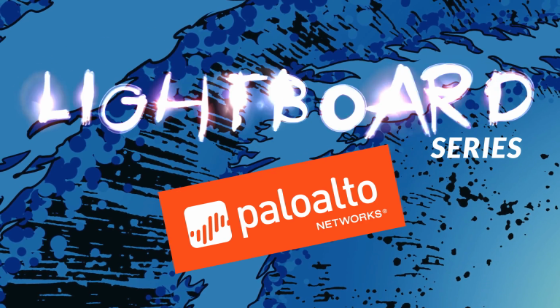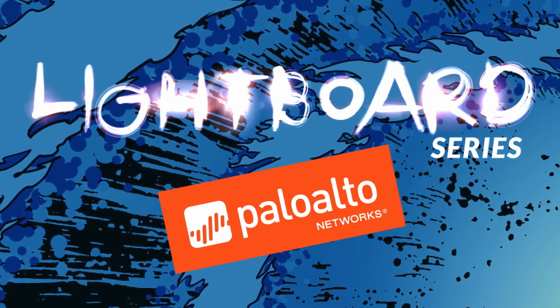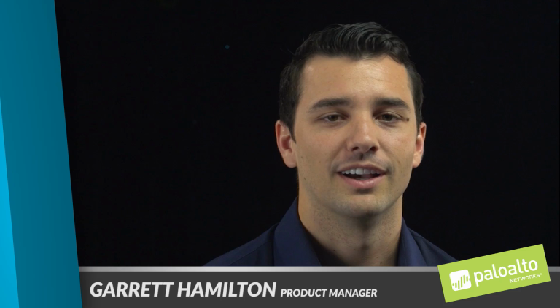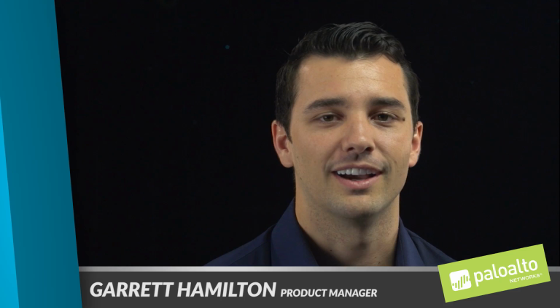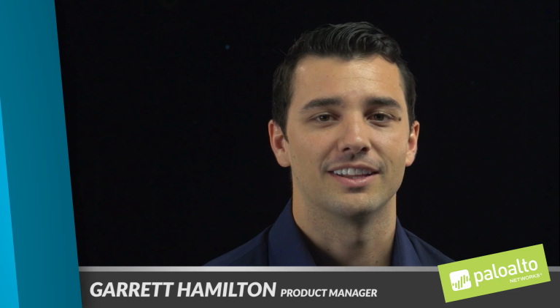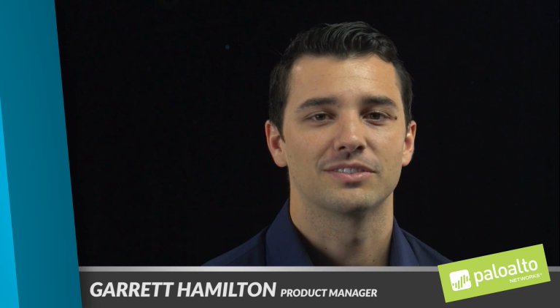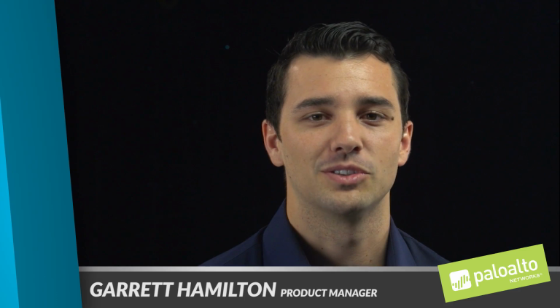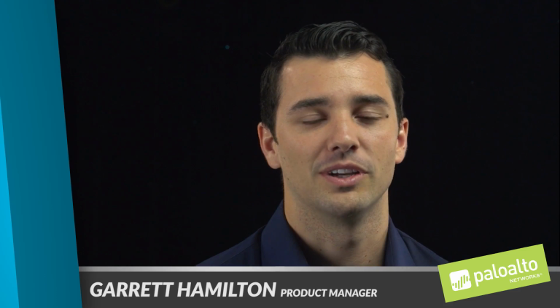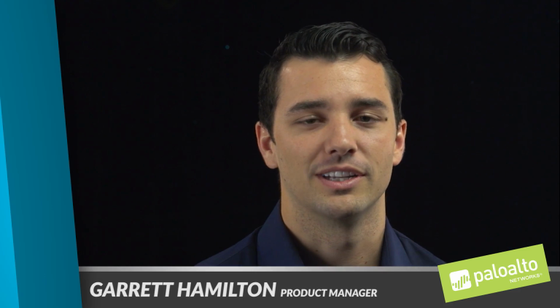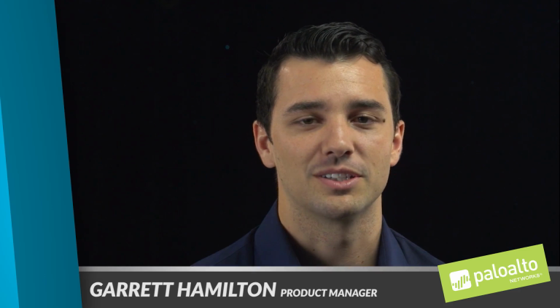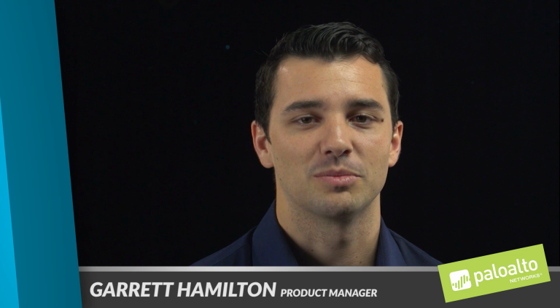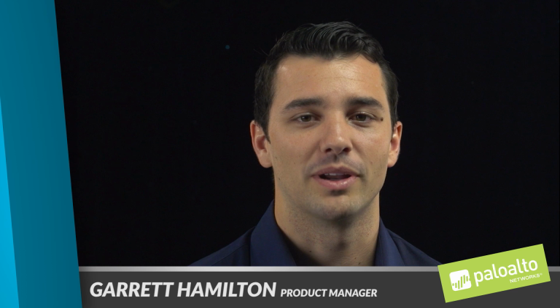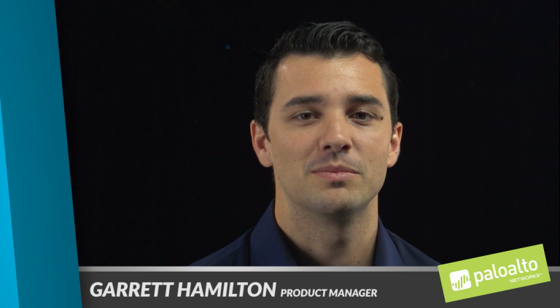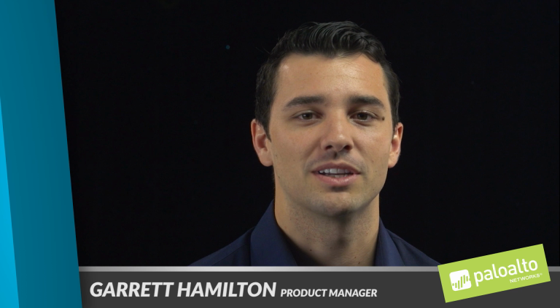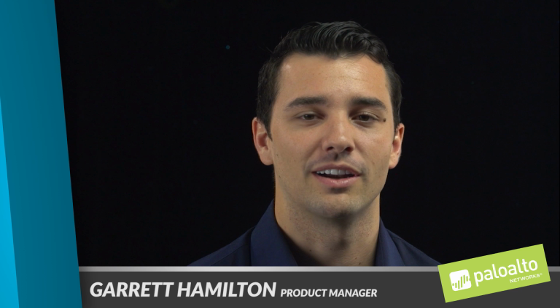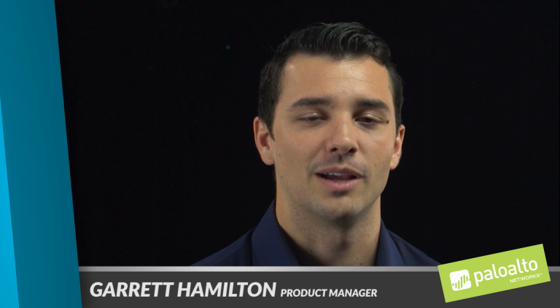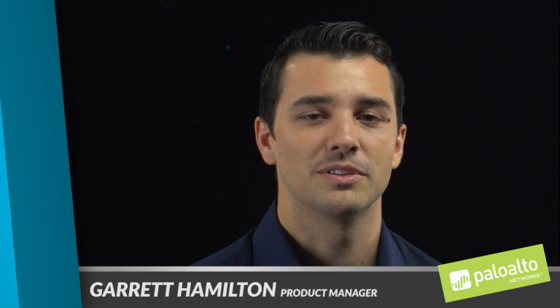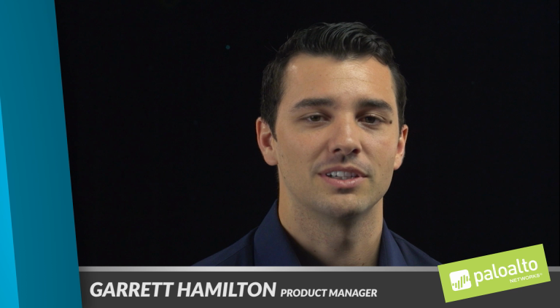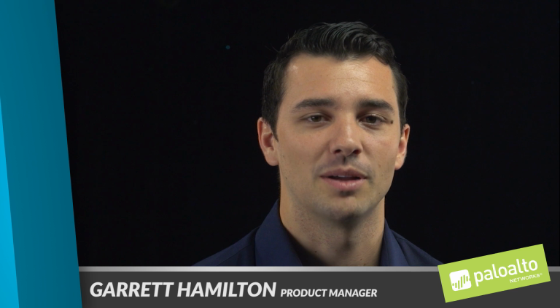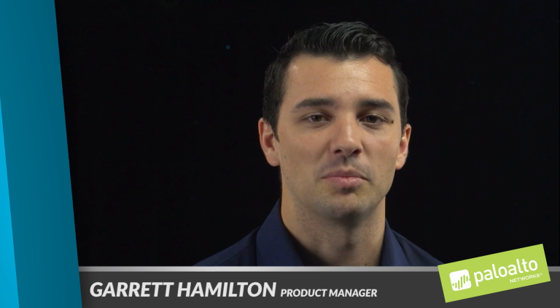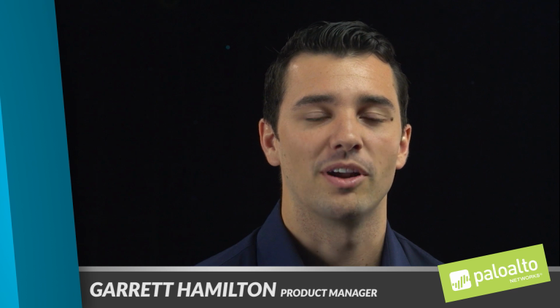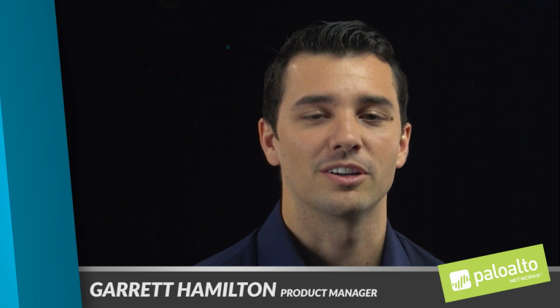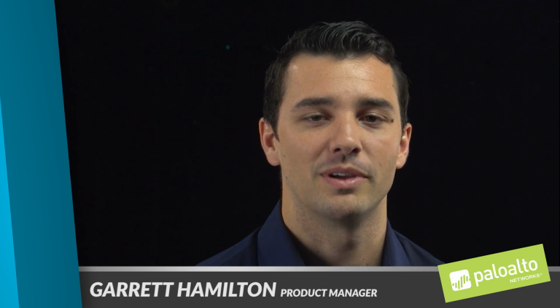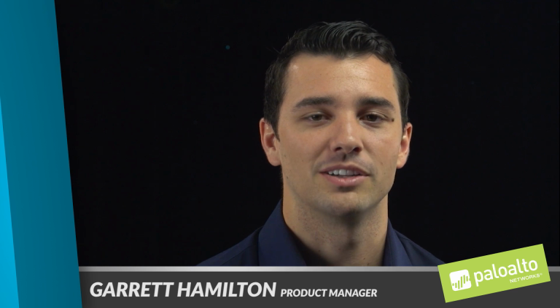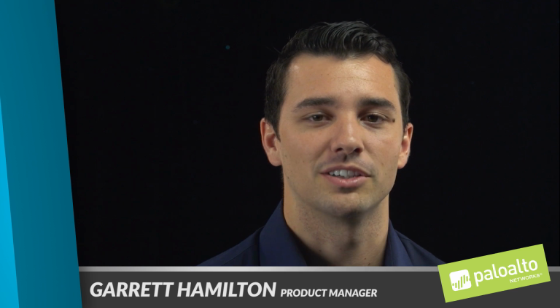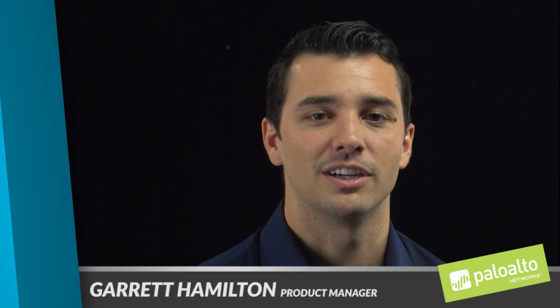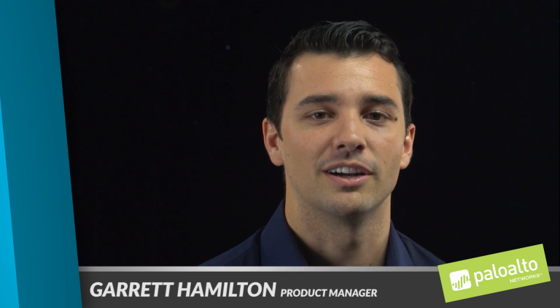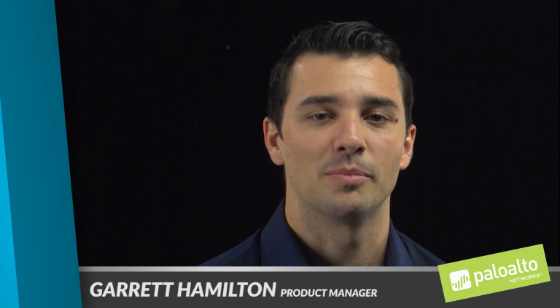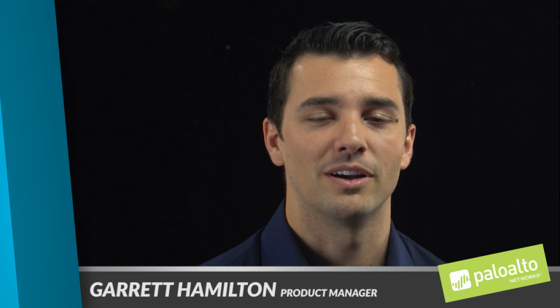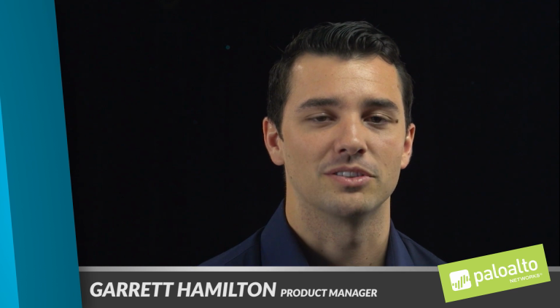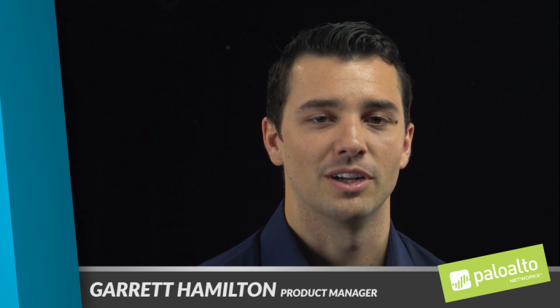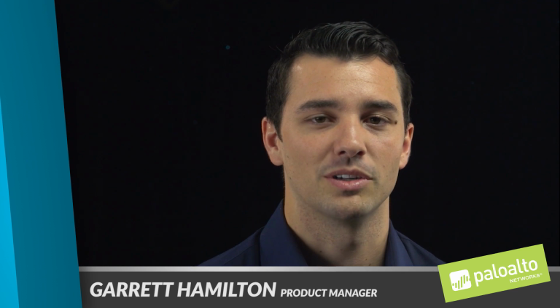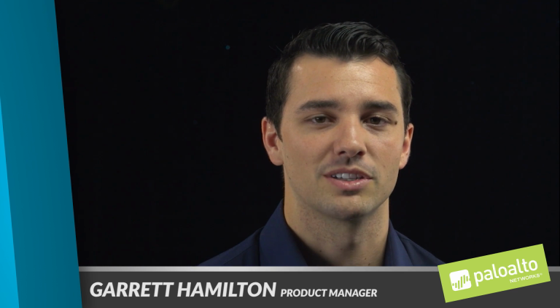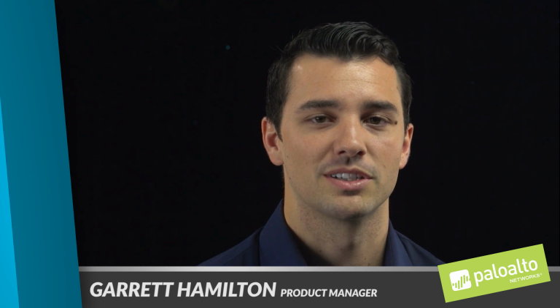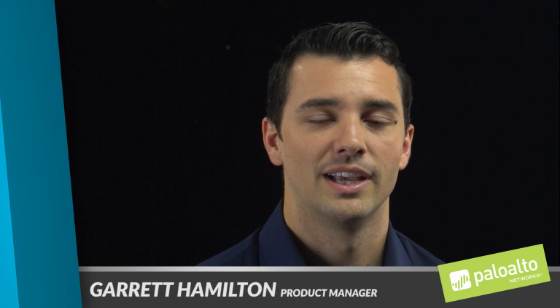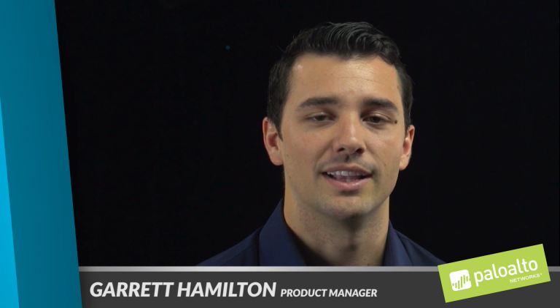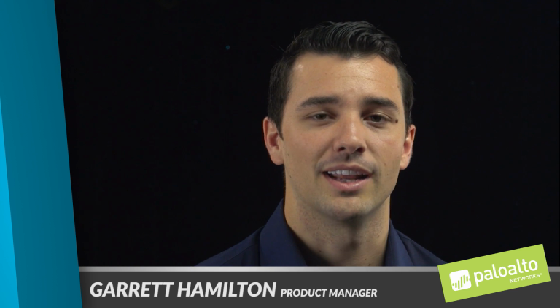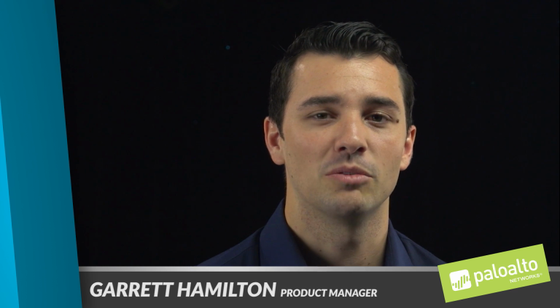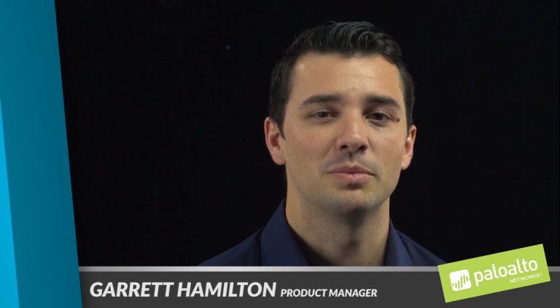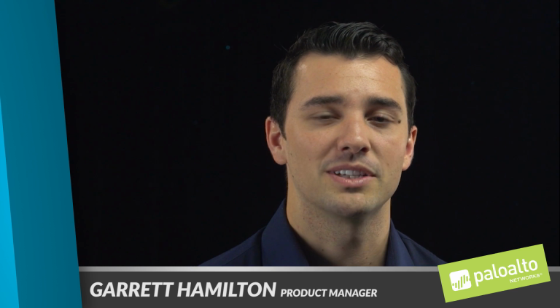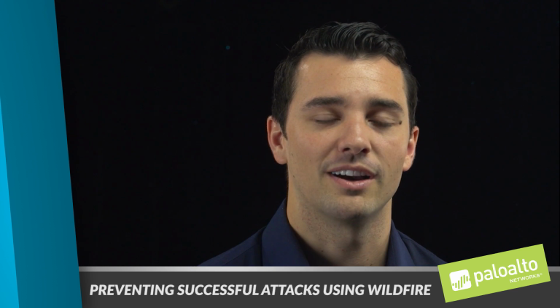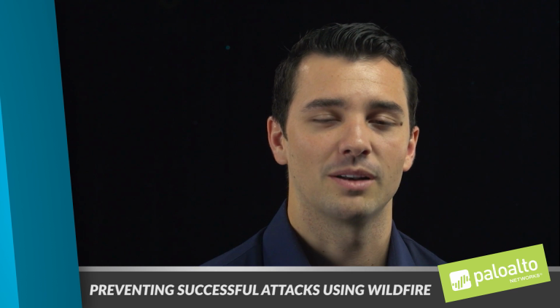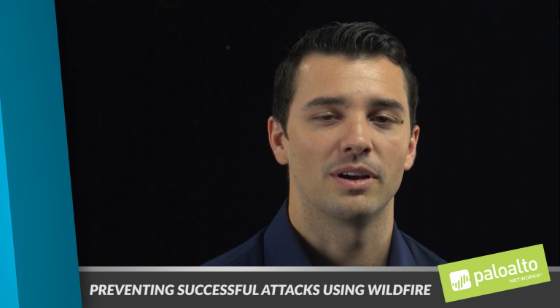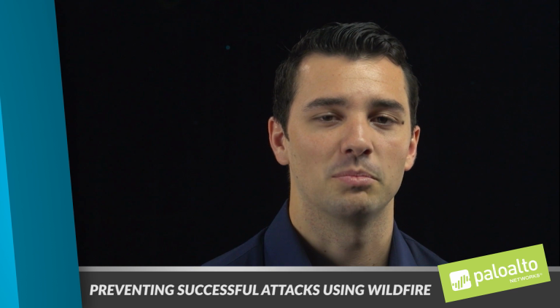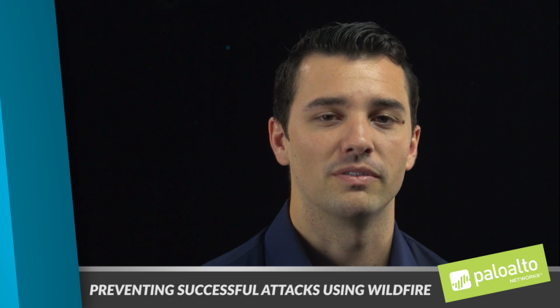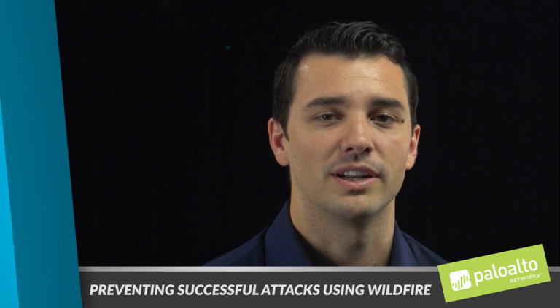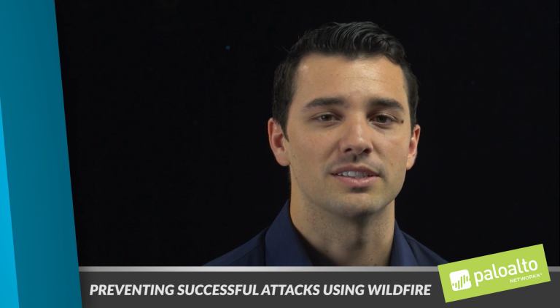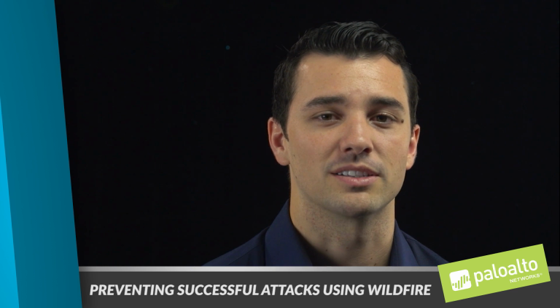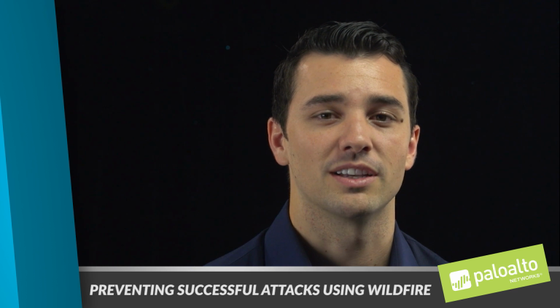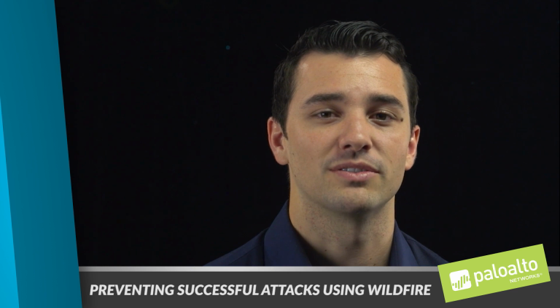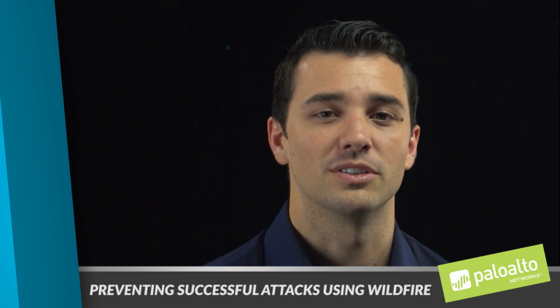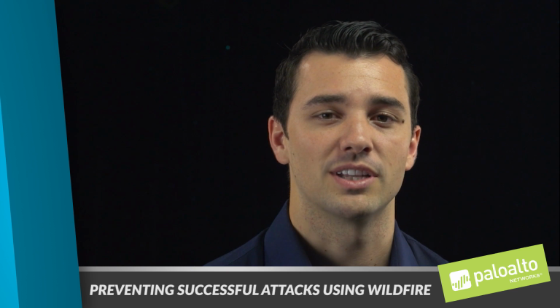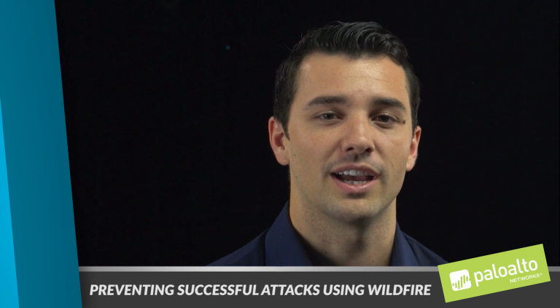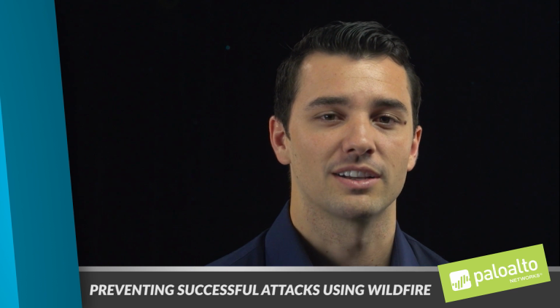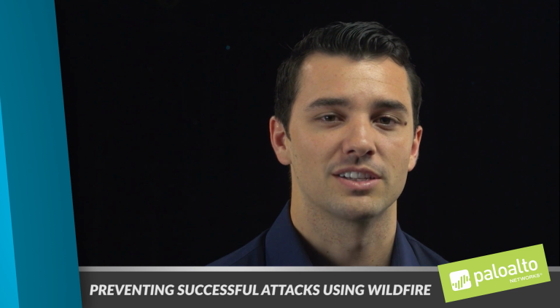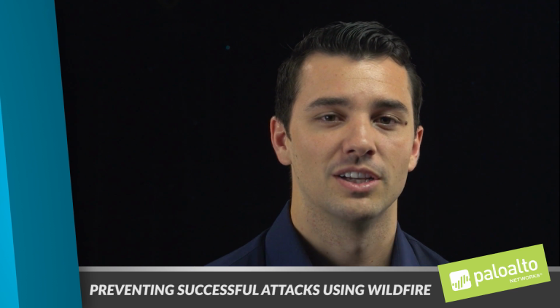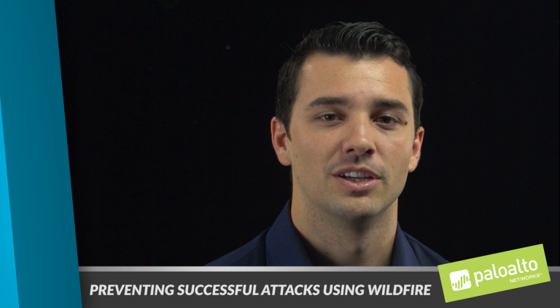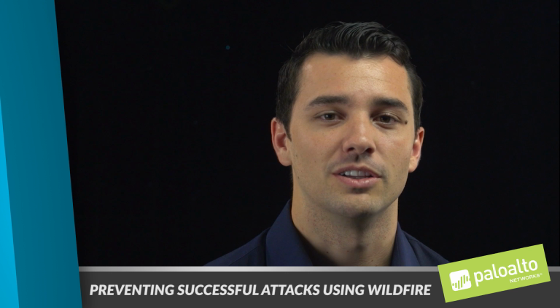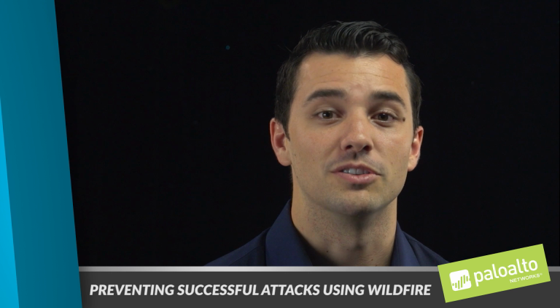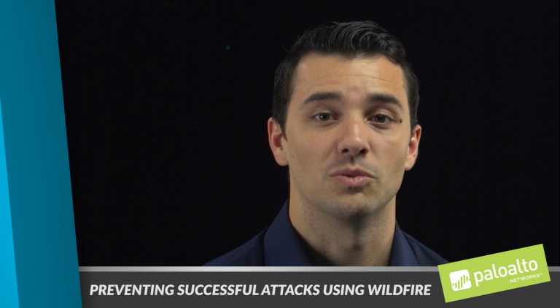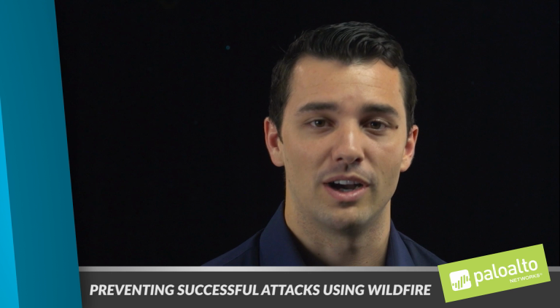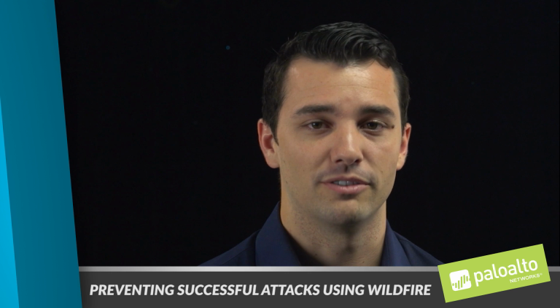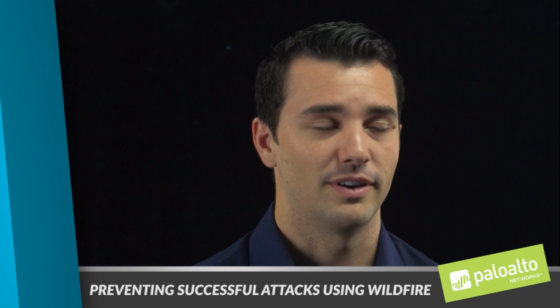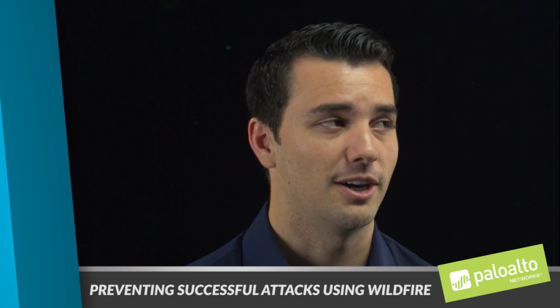Hi, thanks for joining us. My name is Garrett Hamilton. I'm a product manager here at Palo Alto Networks, and today we'll be talking about preventing successful attacks using WildFire.